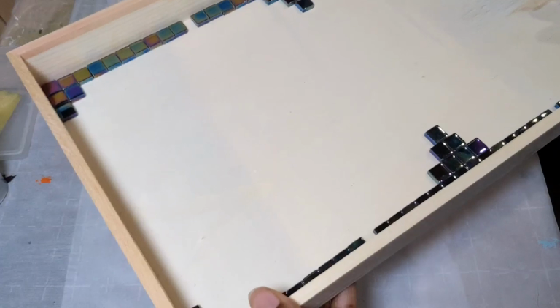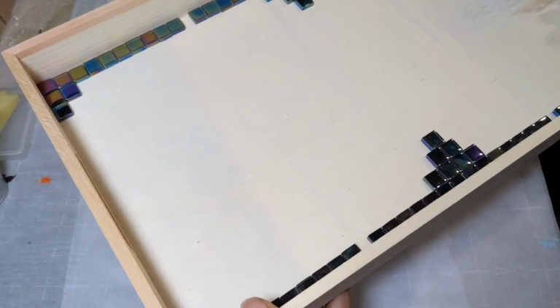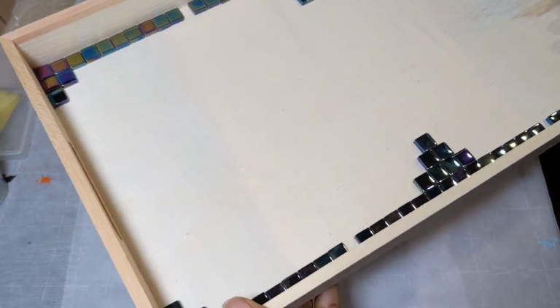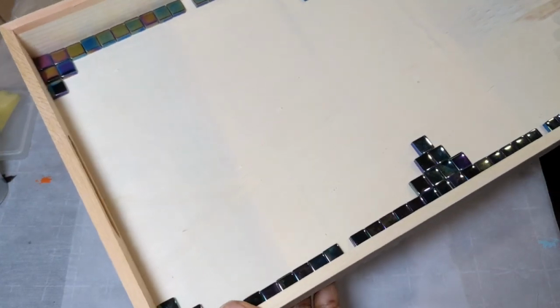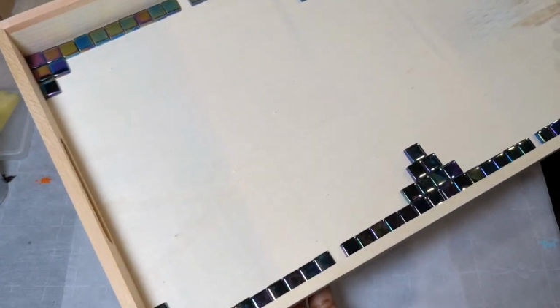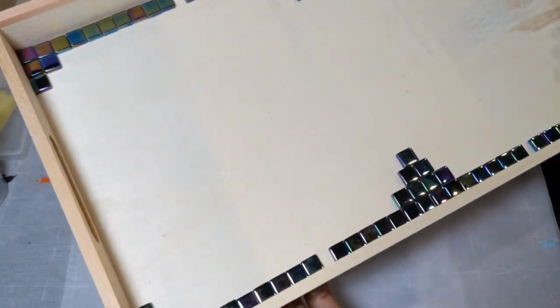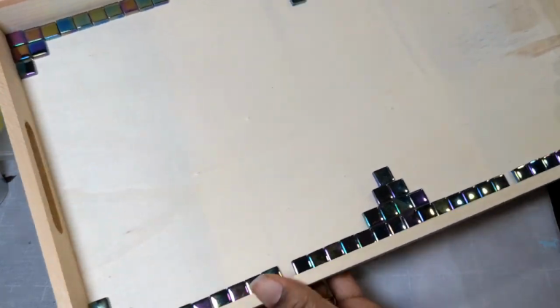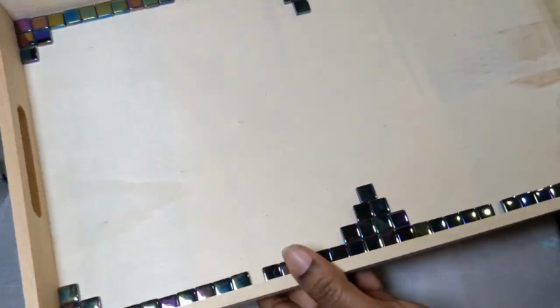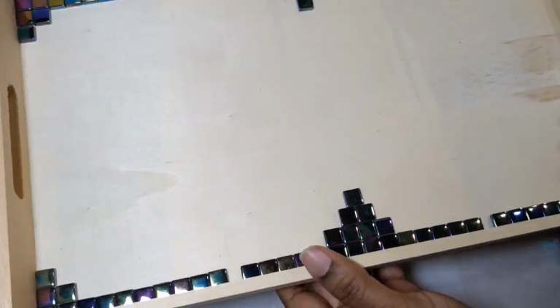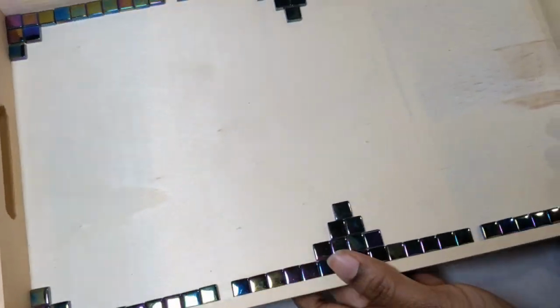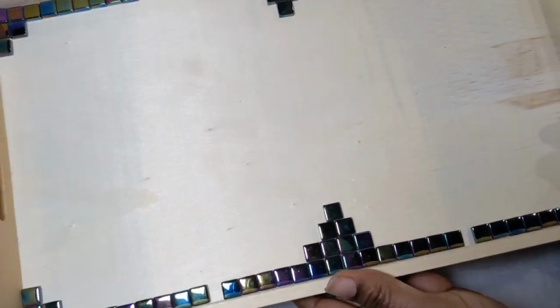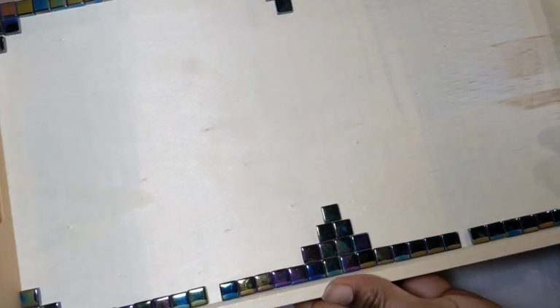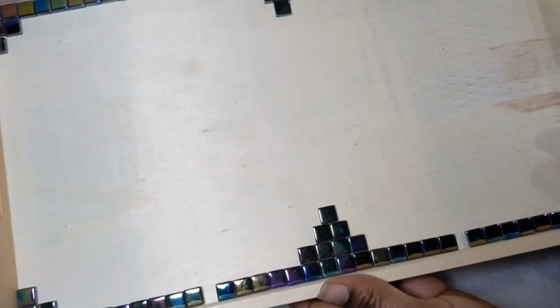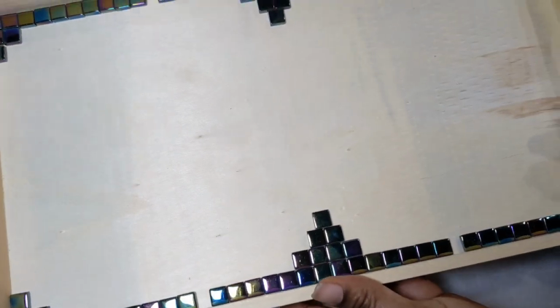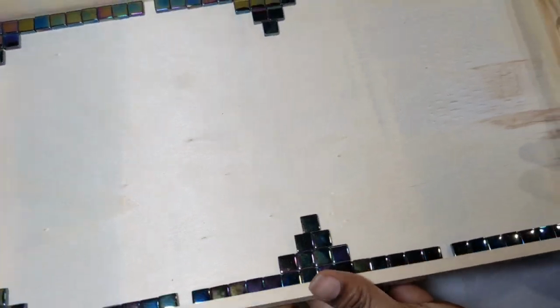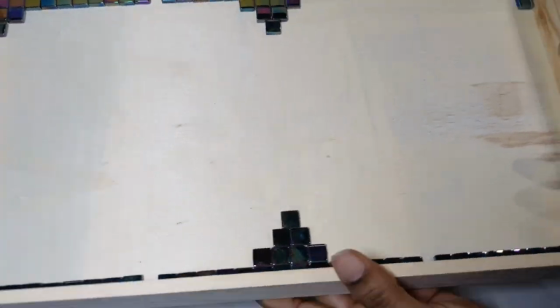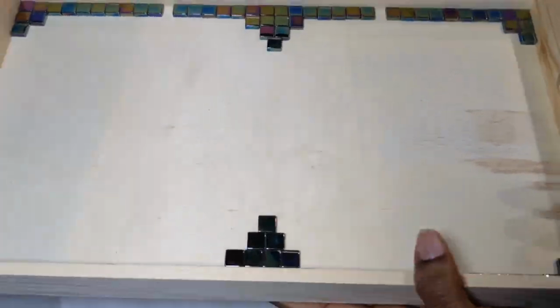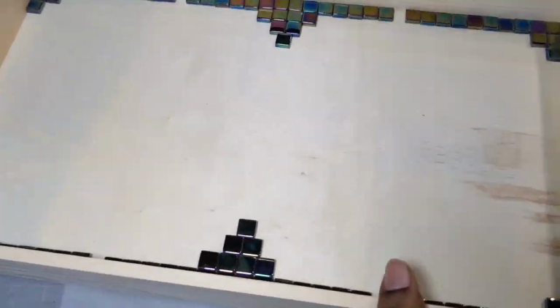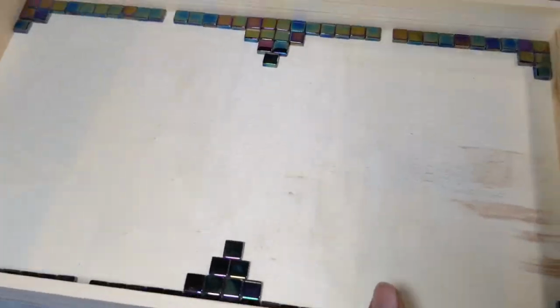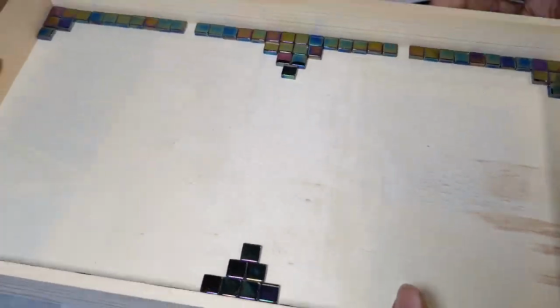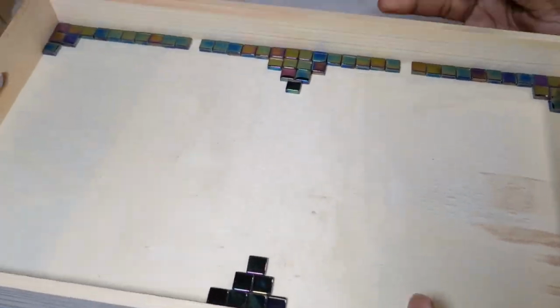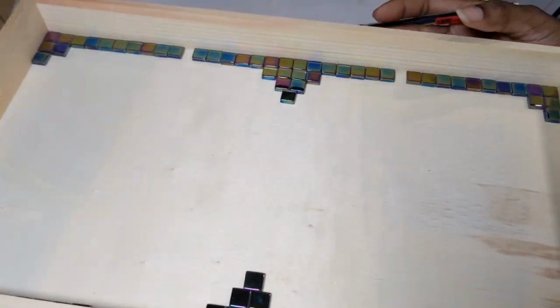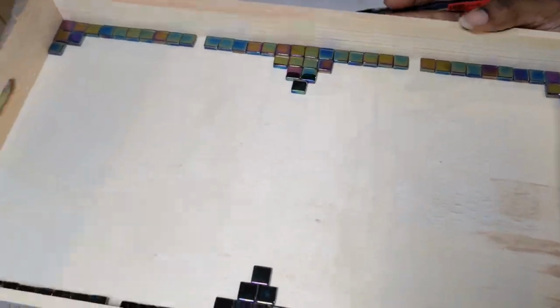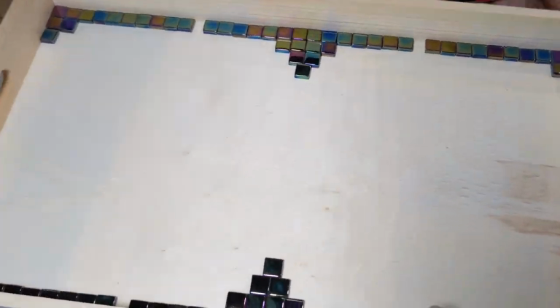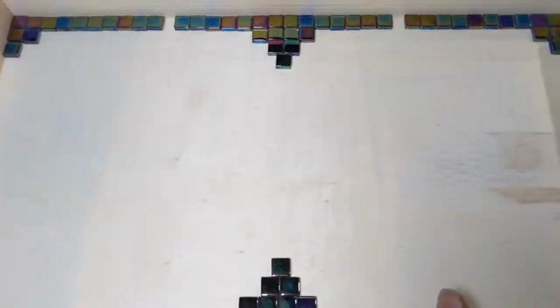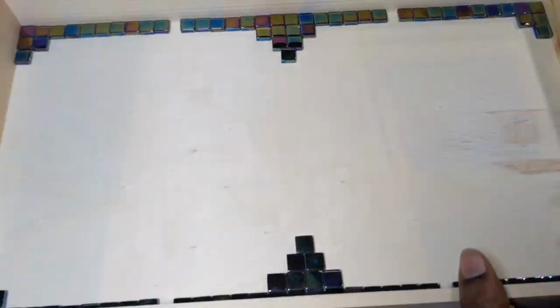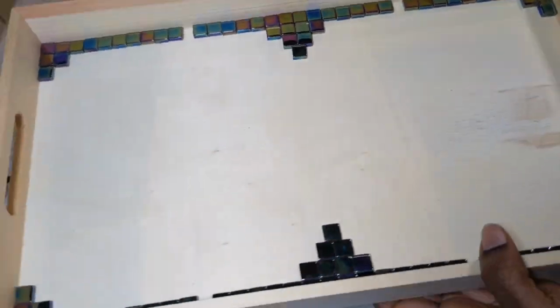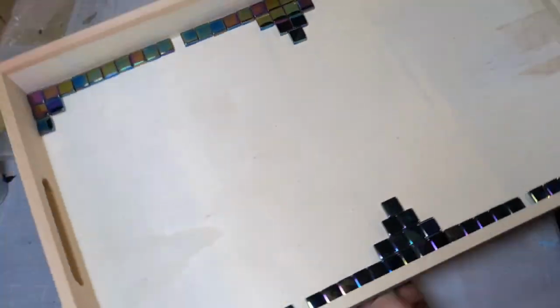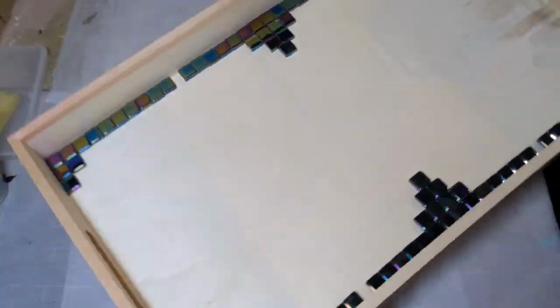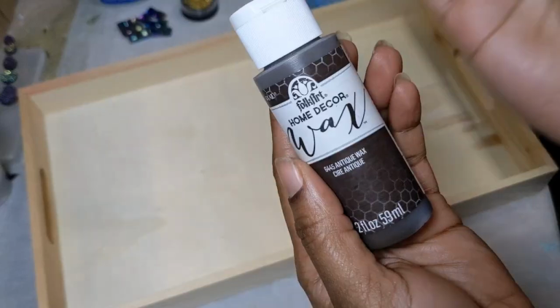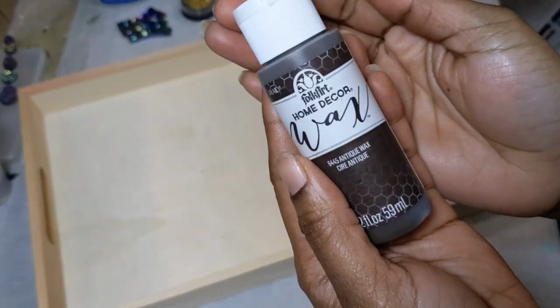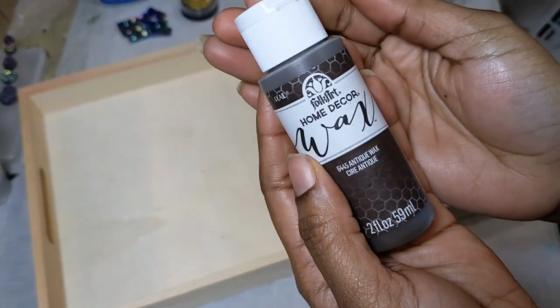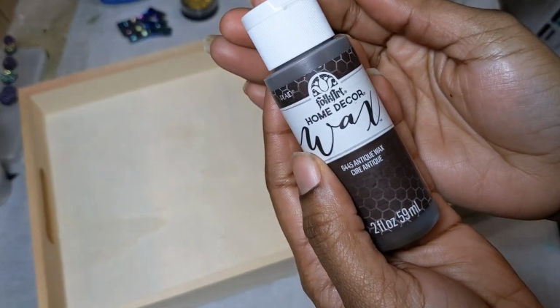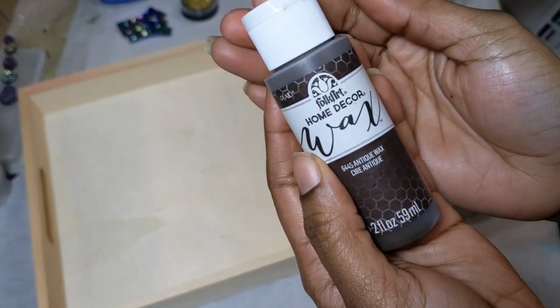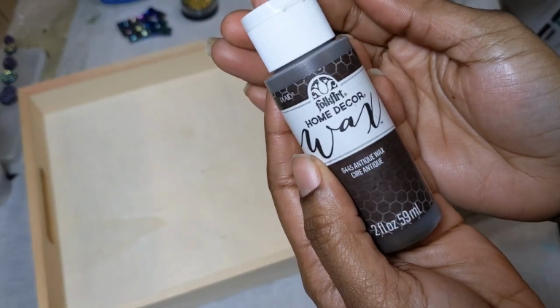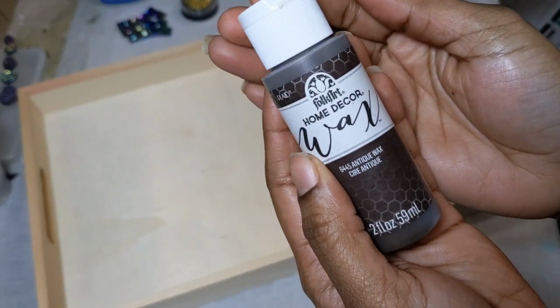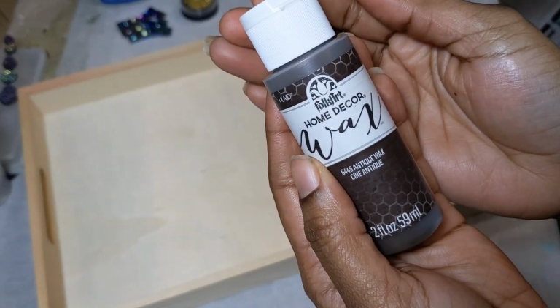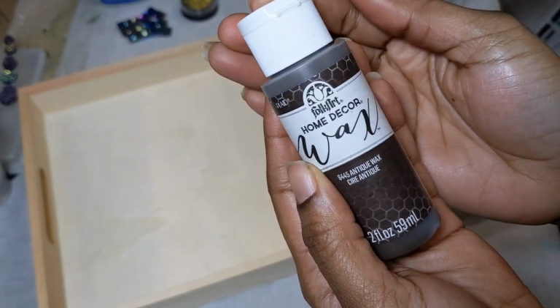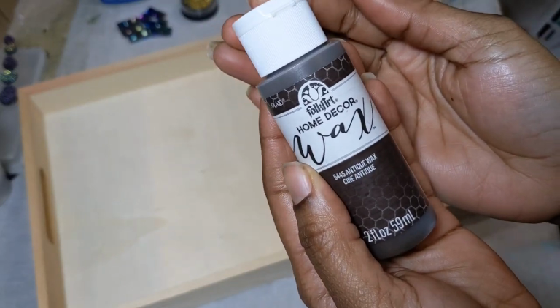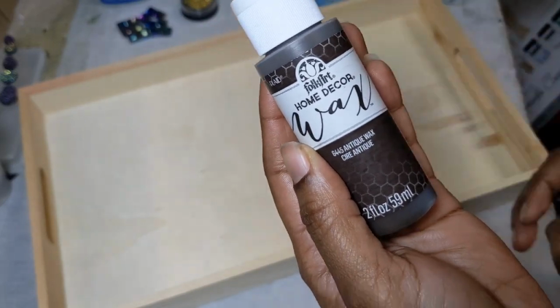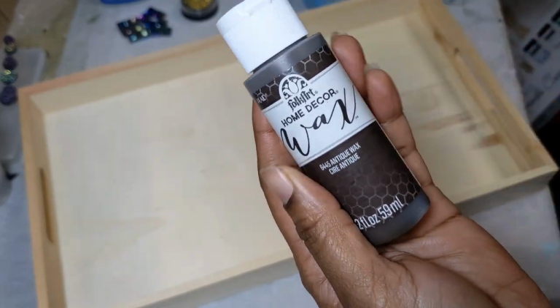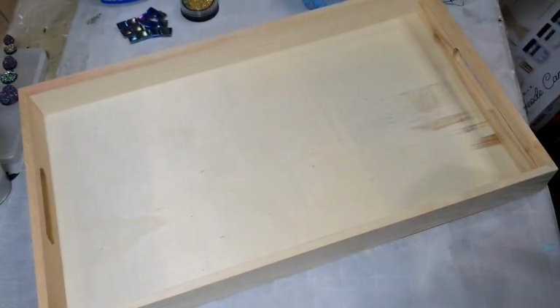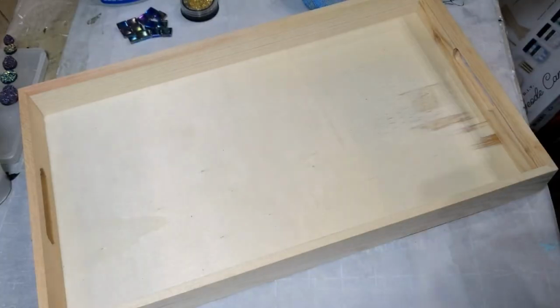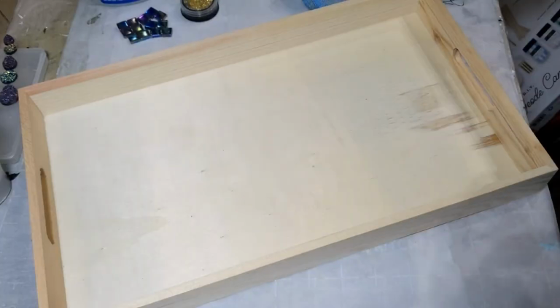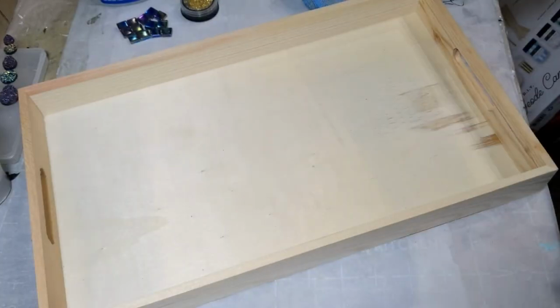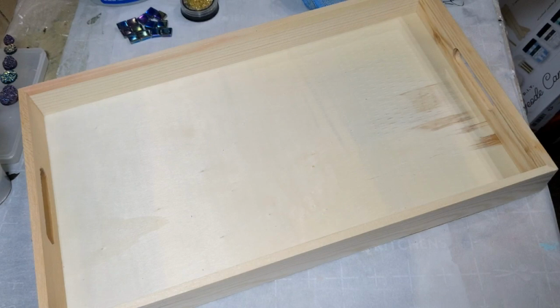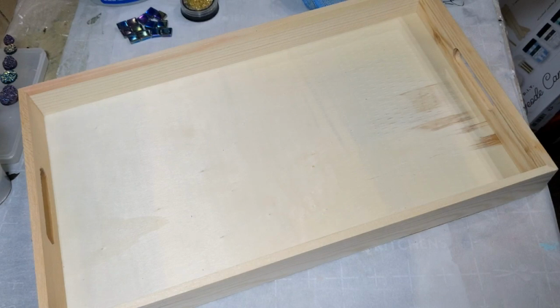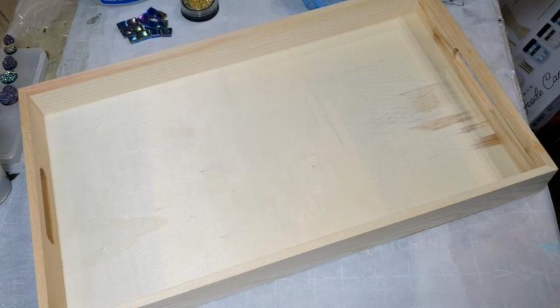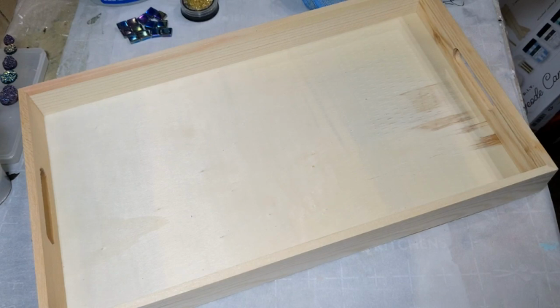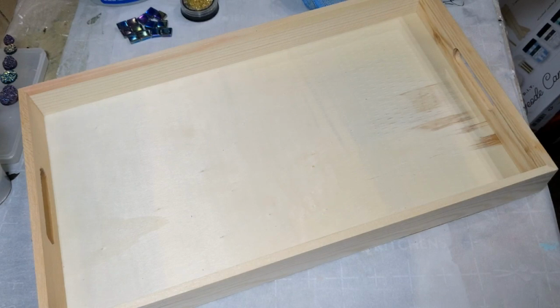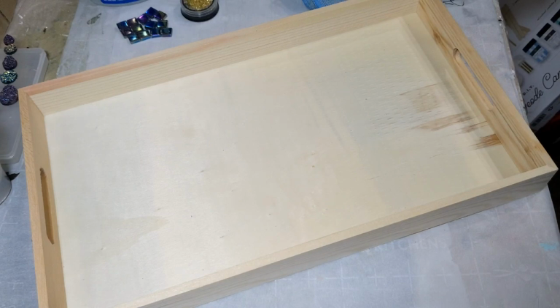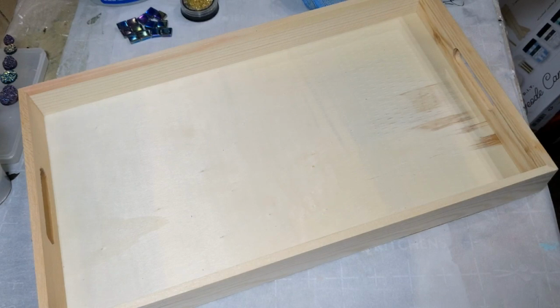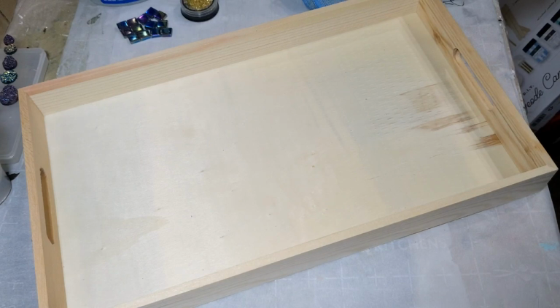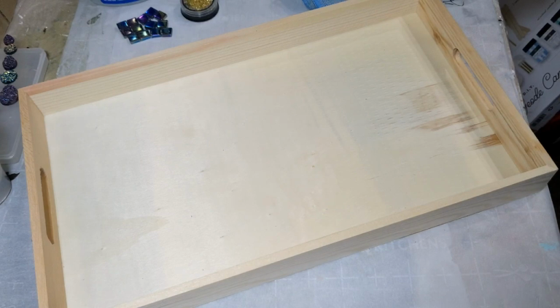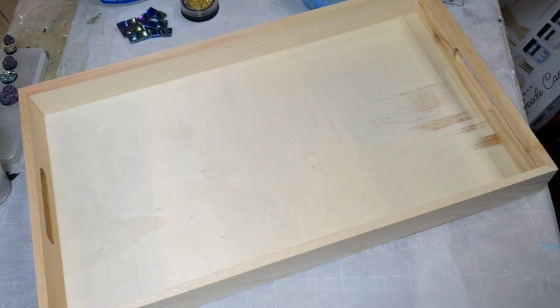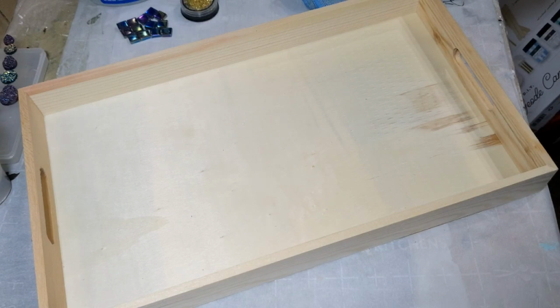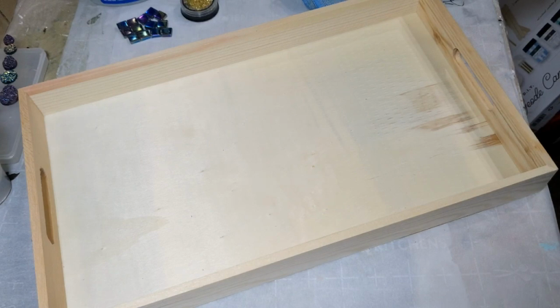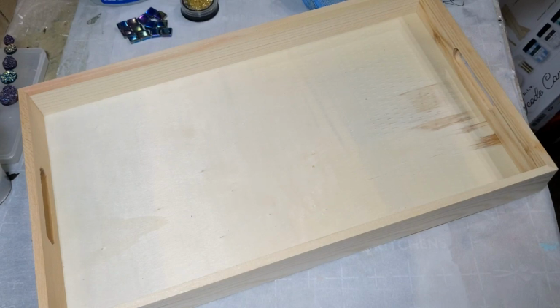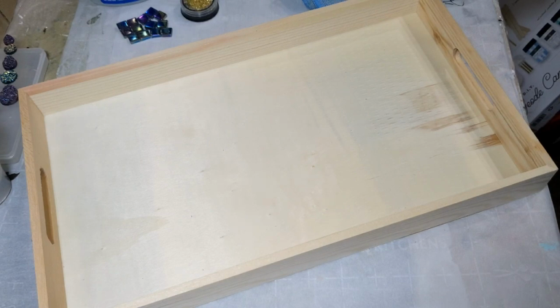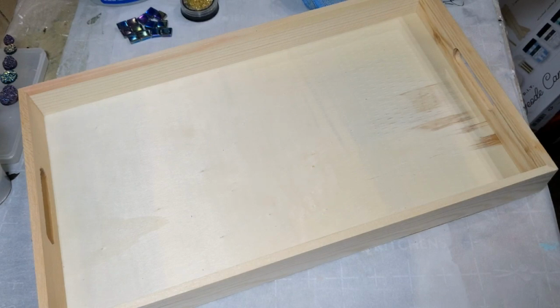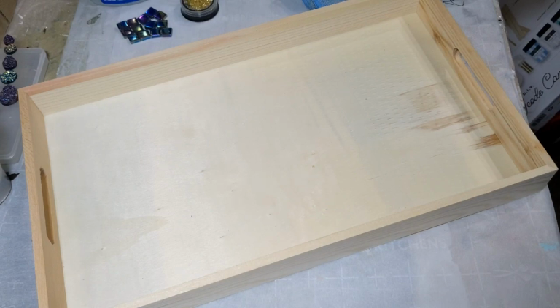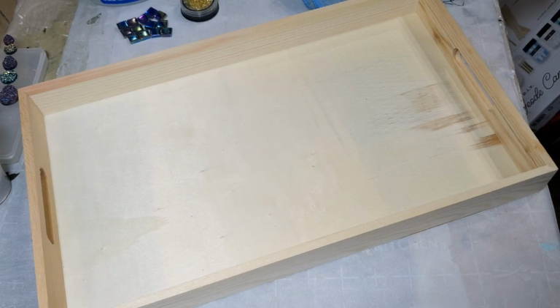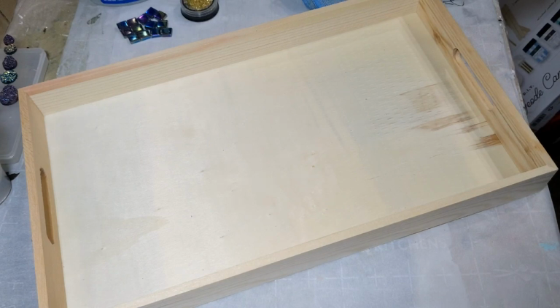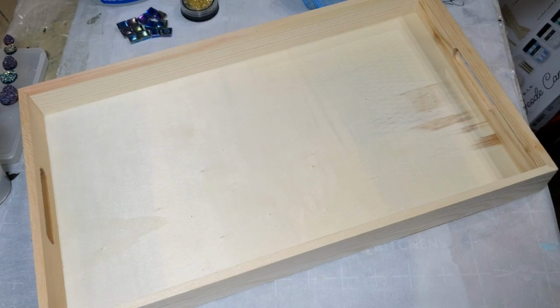Hey guys, today we're doing a mosaic towel tray. I've done one of these before, but I did it a little differently this go-round.